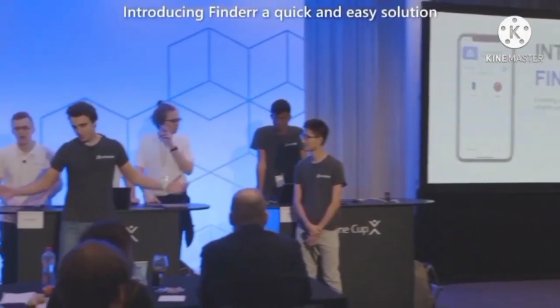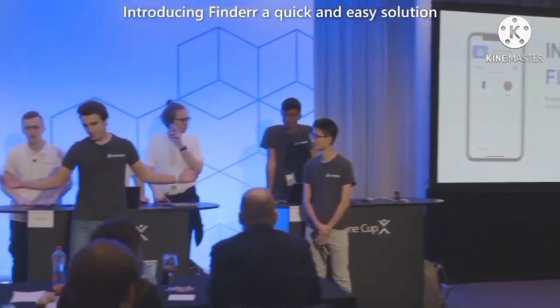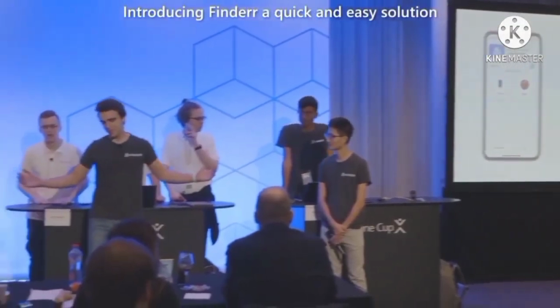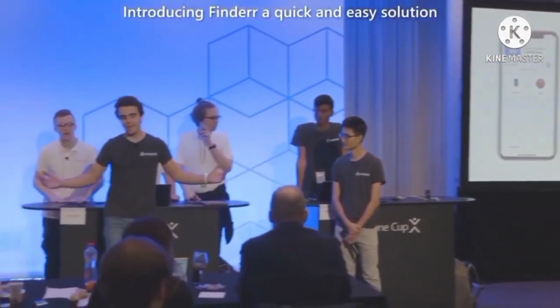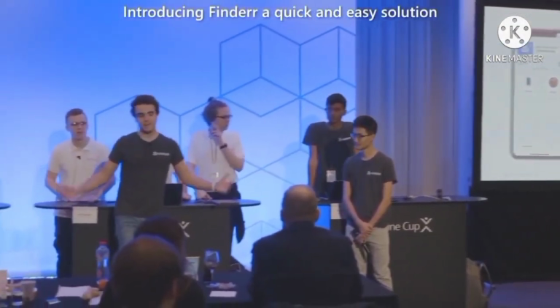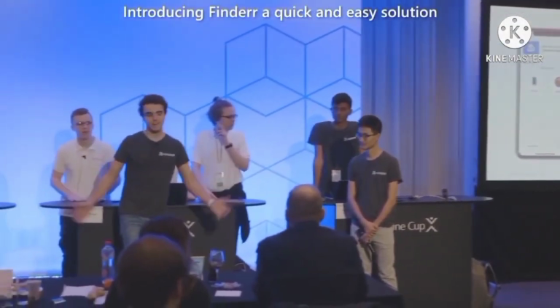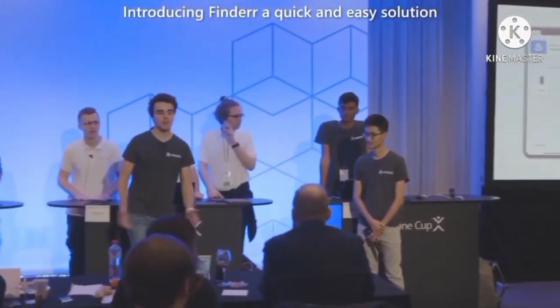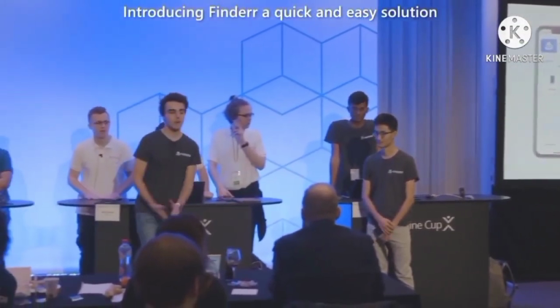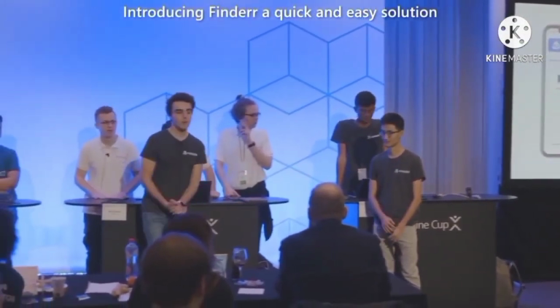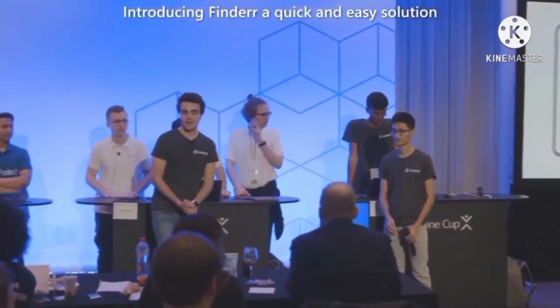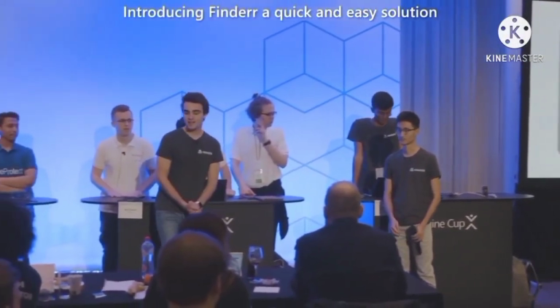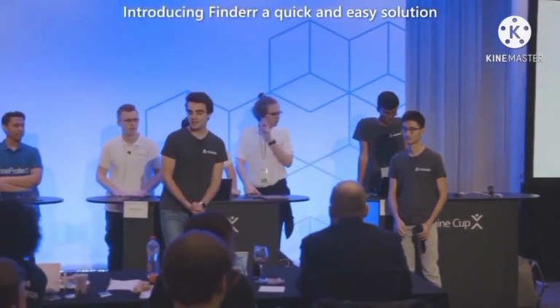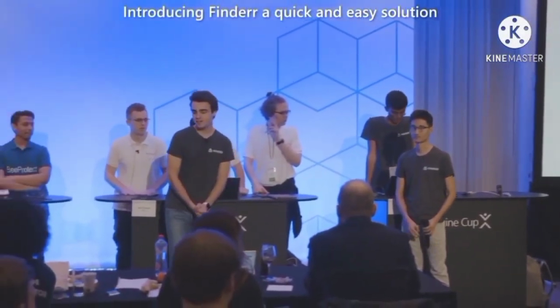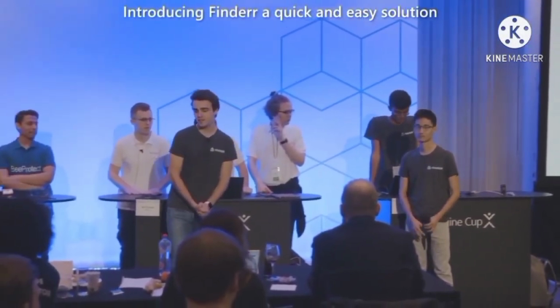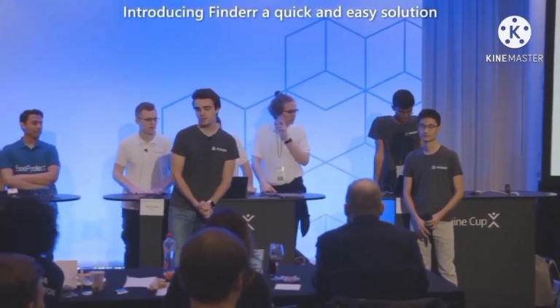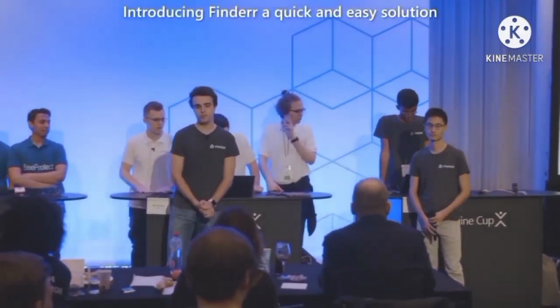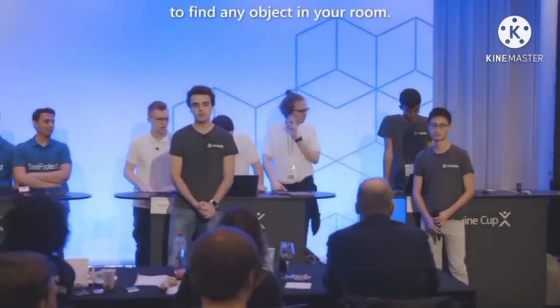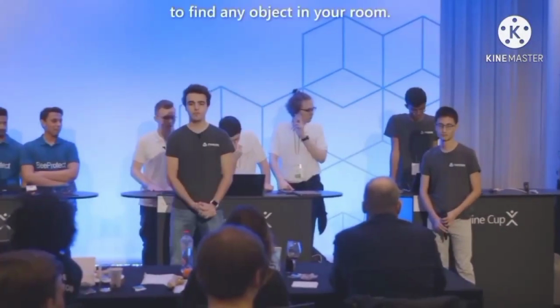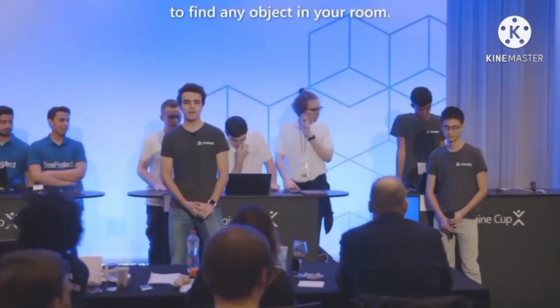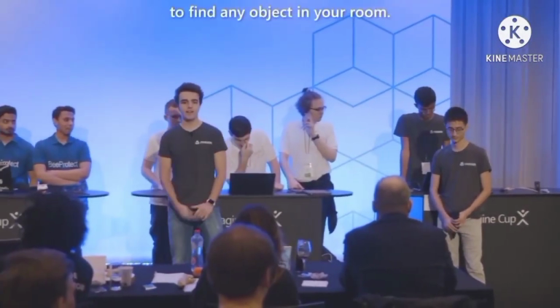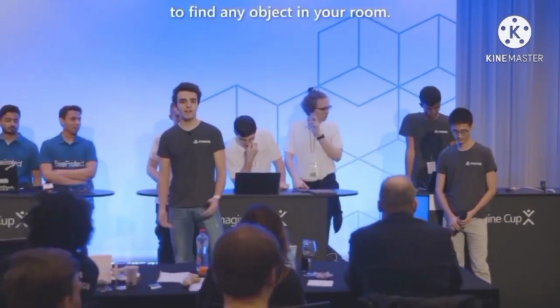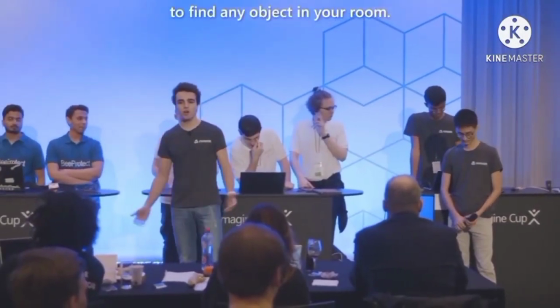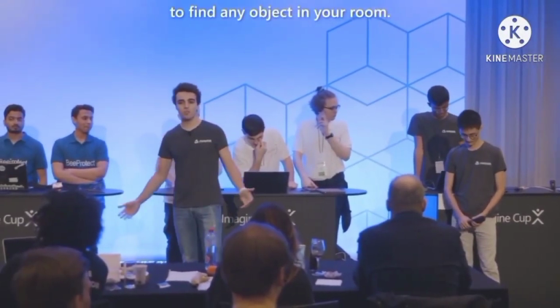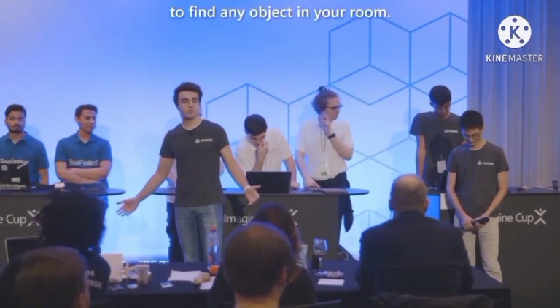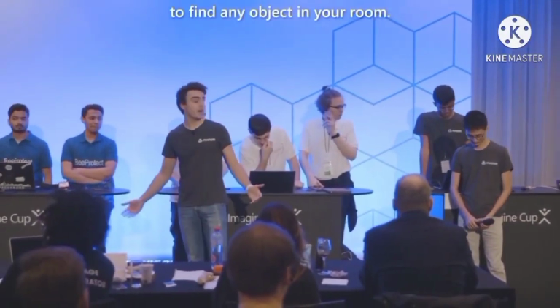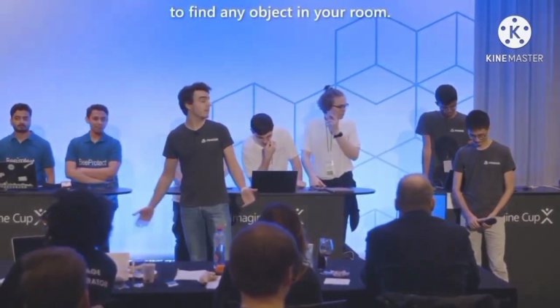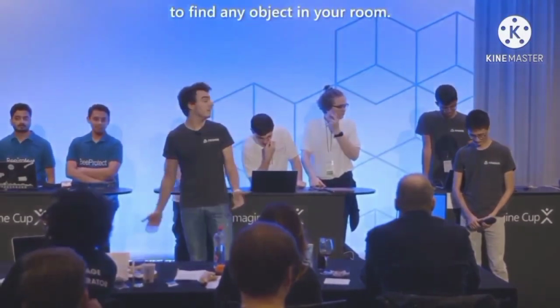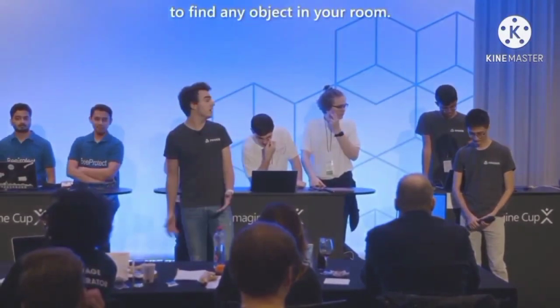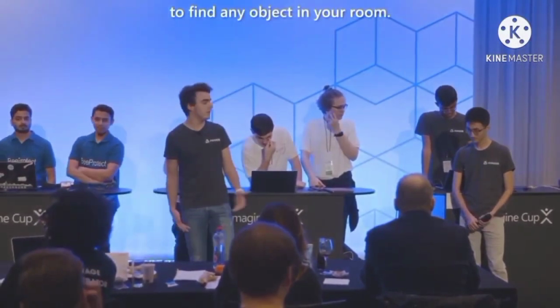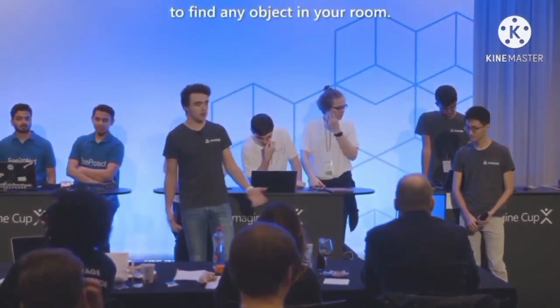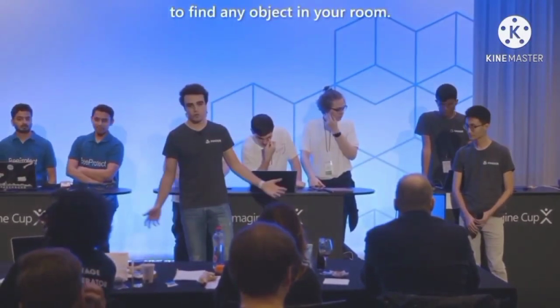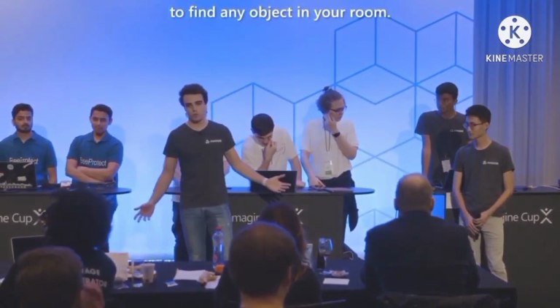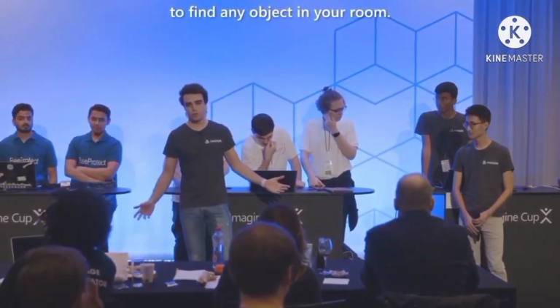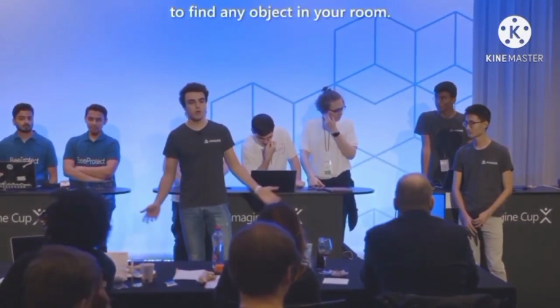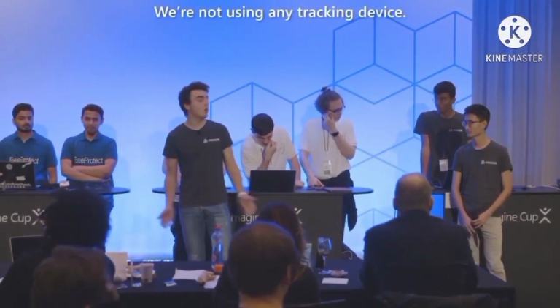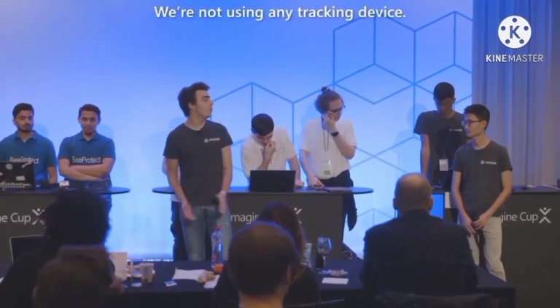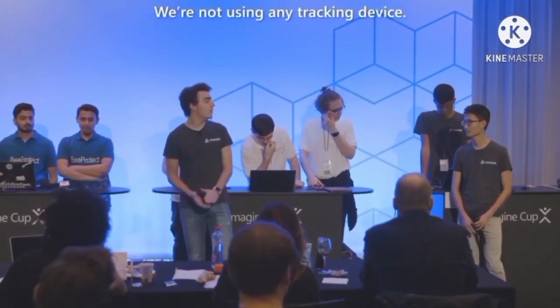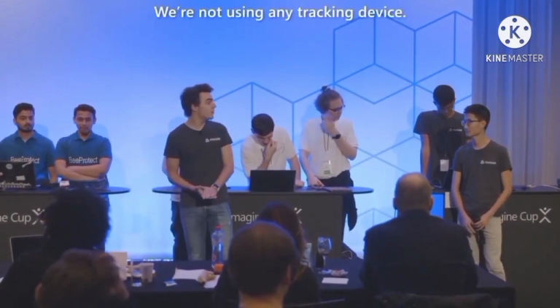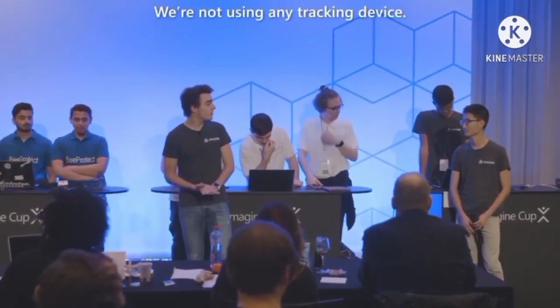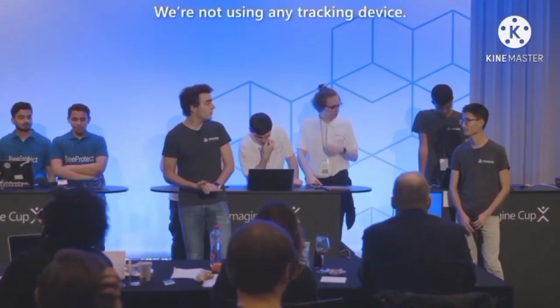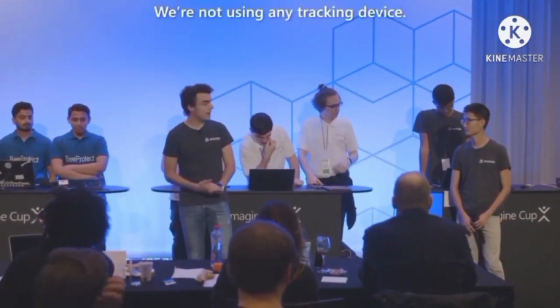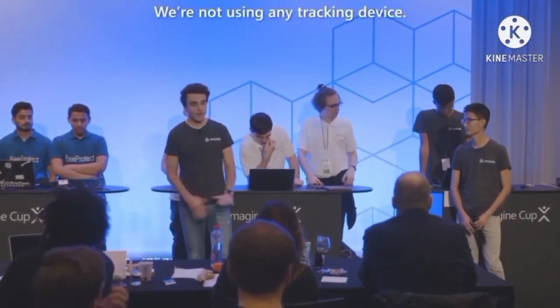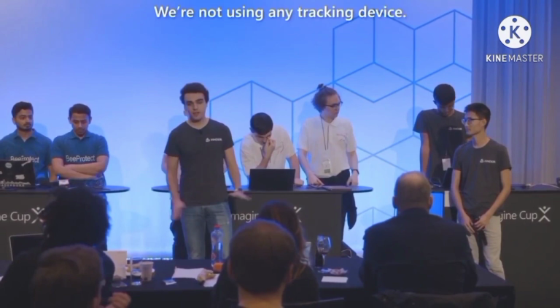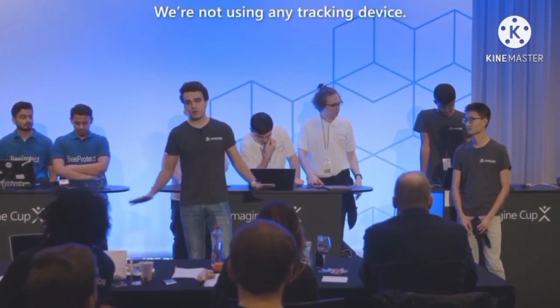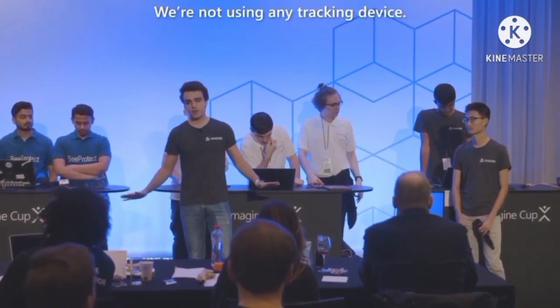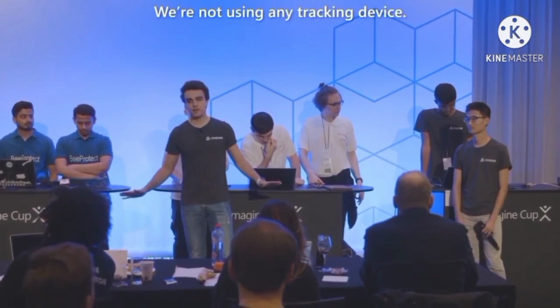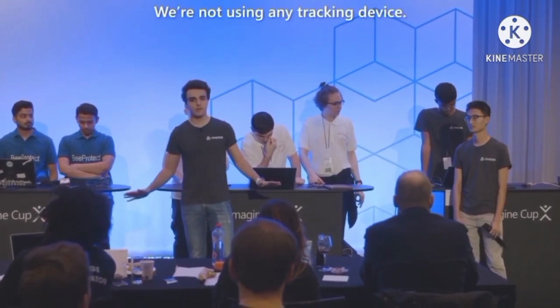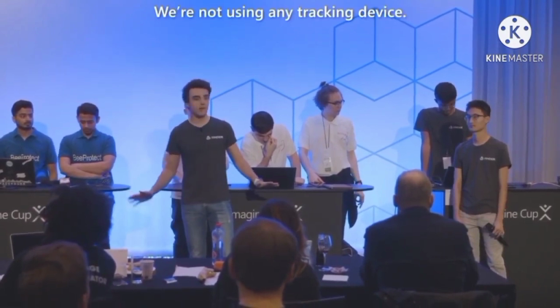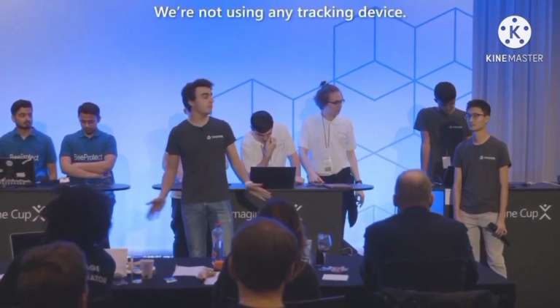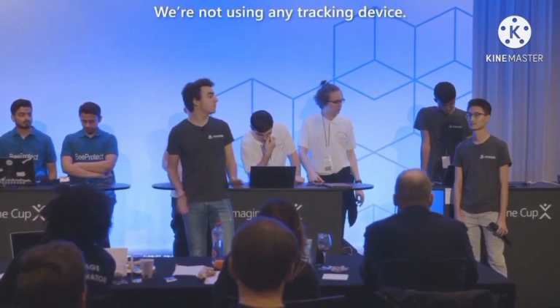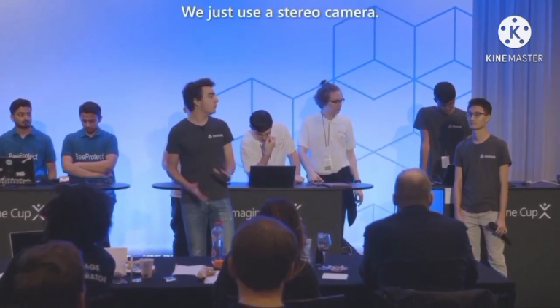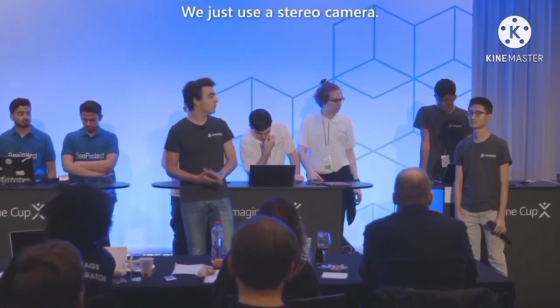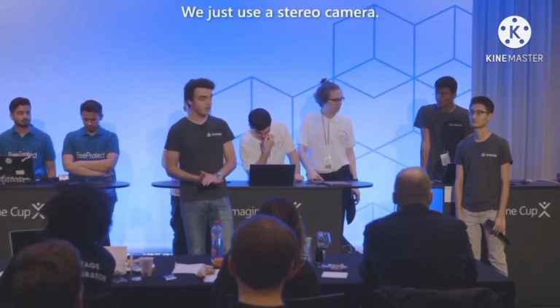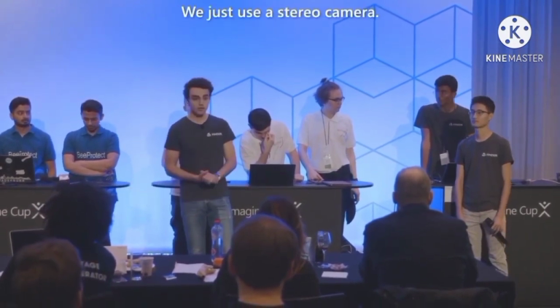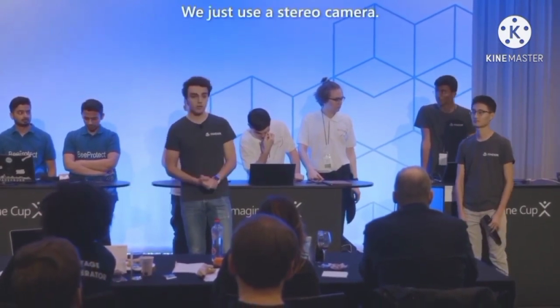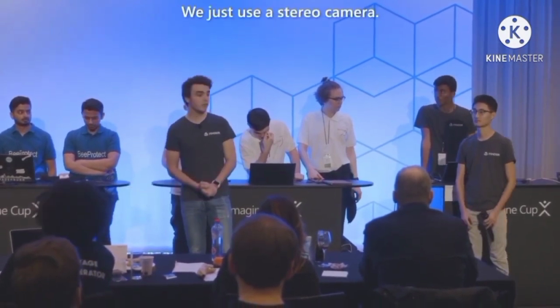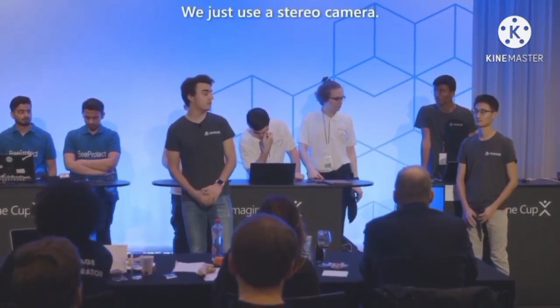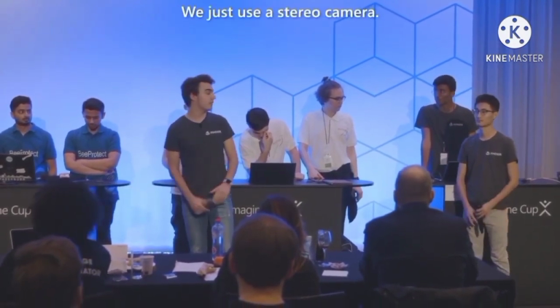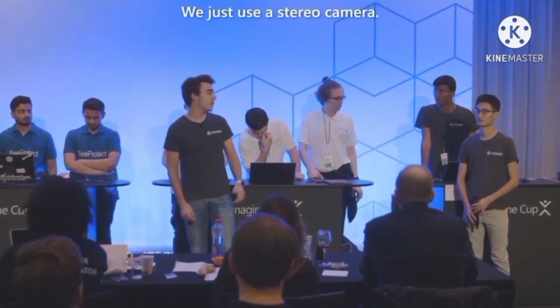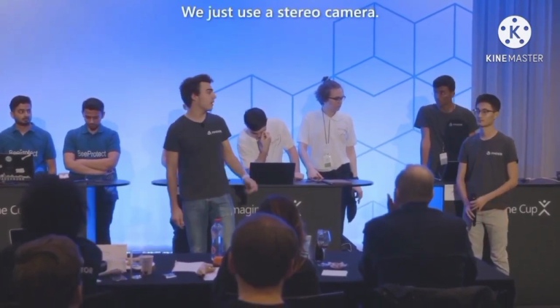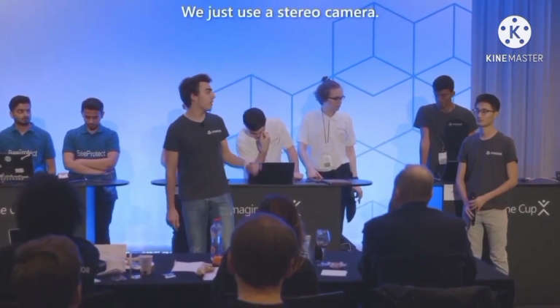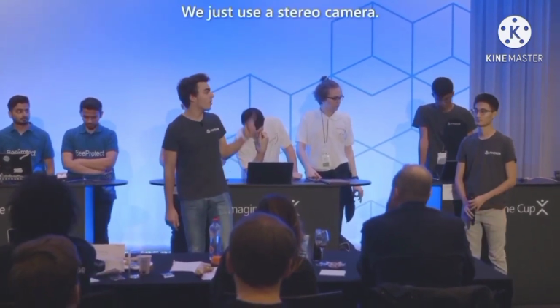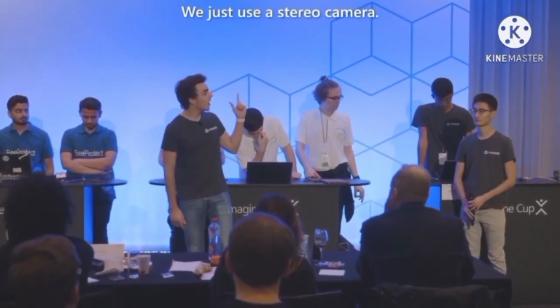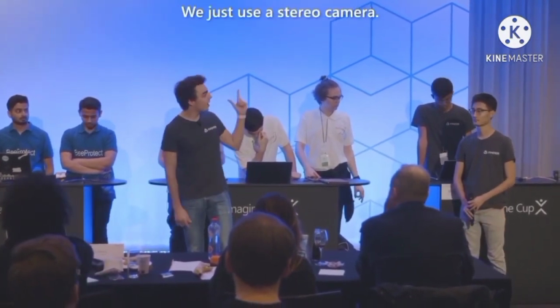Introducing Finder, a quick and easy solution to find any object in your room. We're not using any tracking device — we just use a stereo camera.